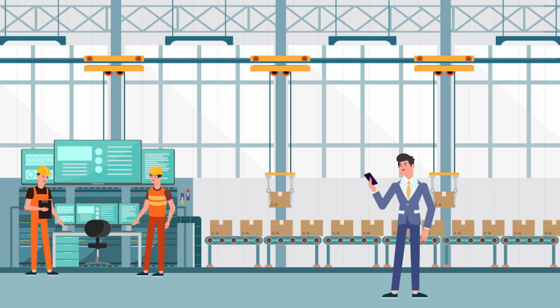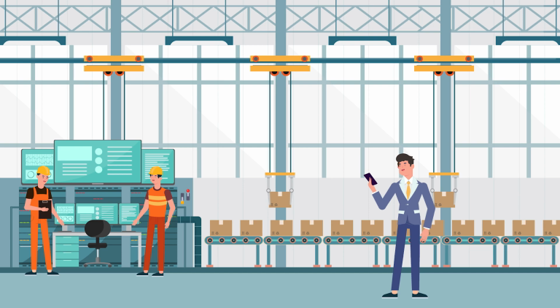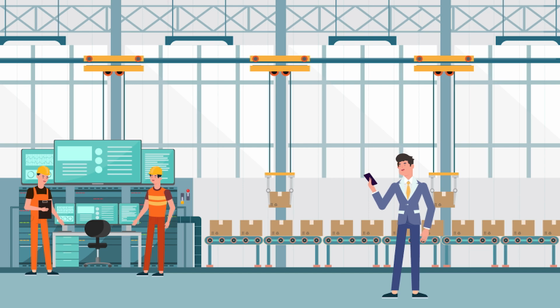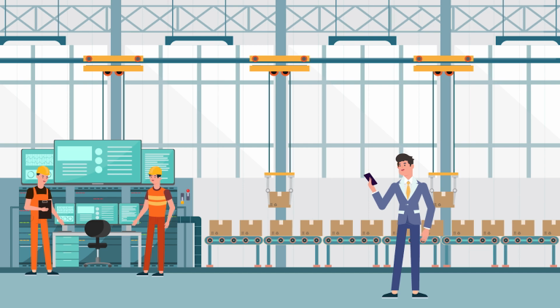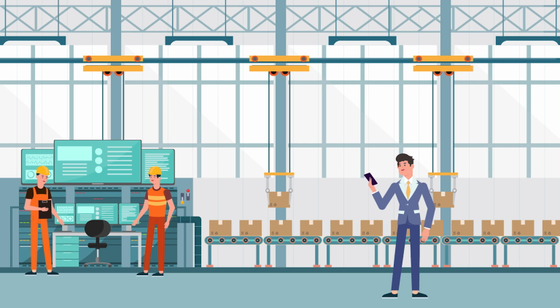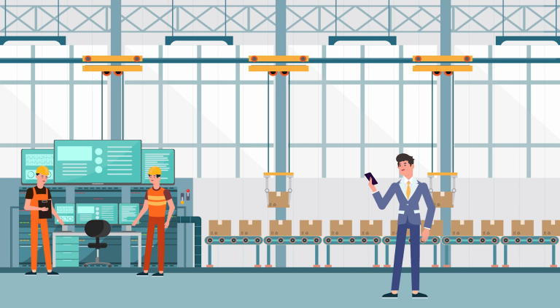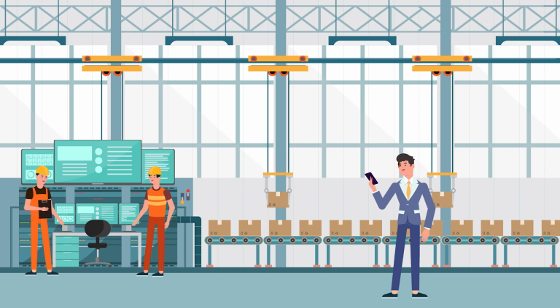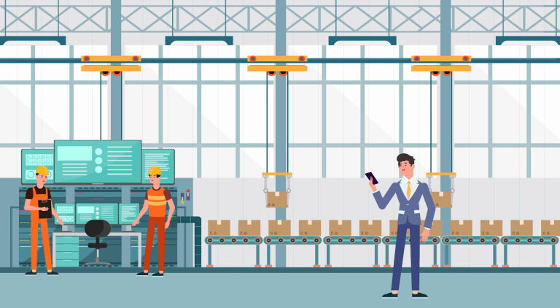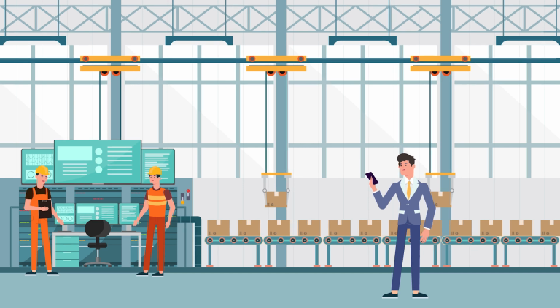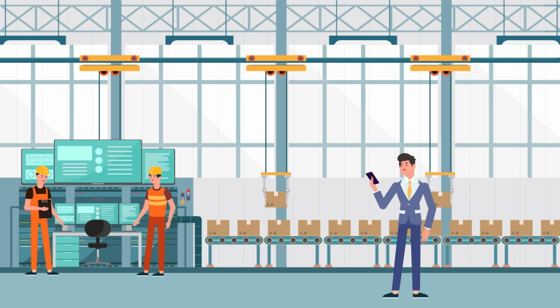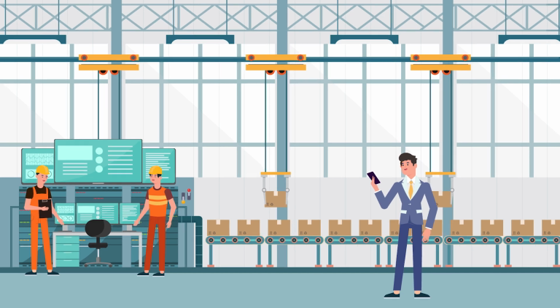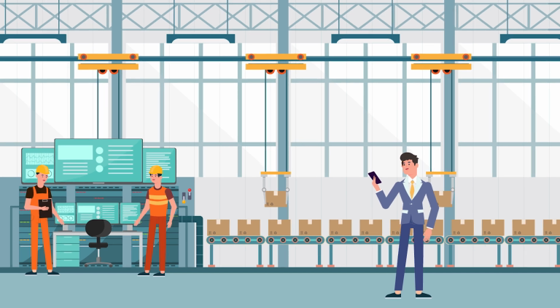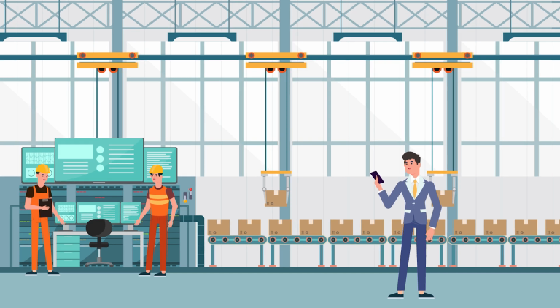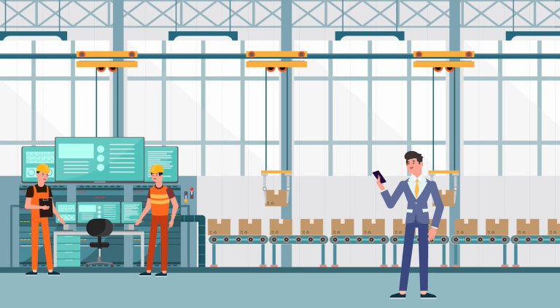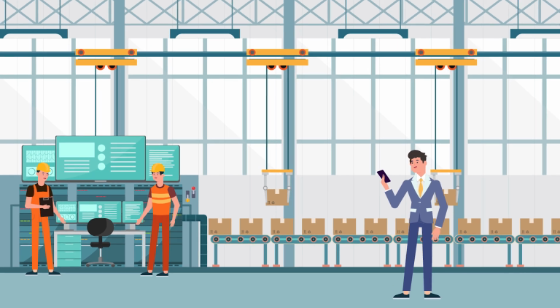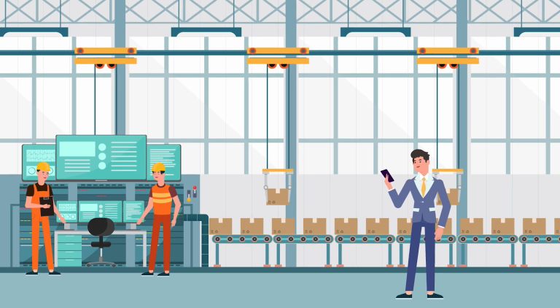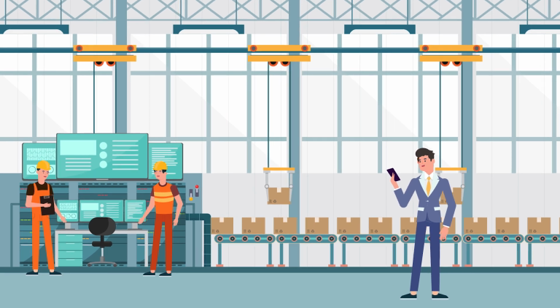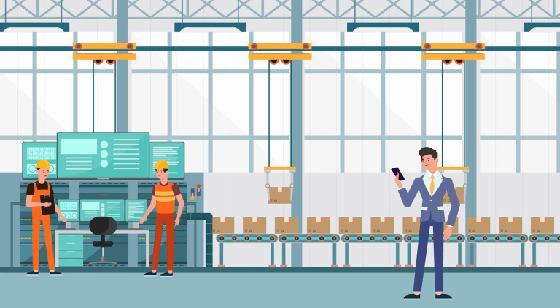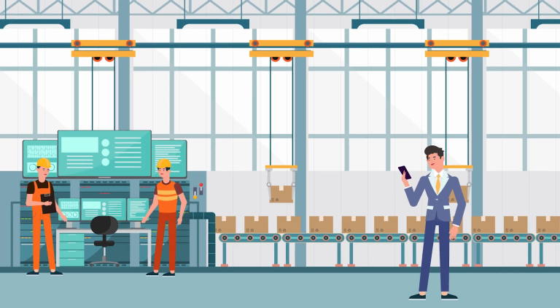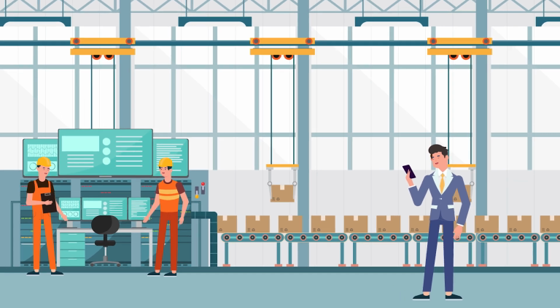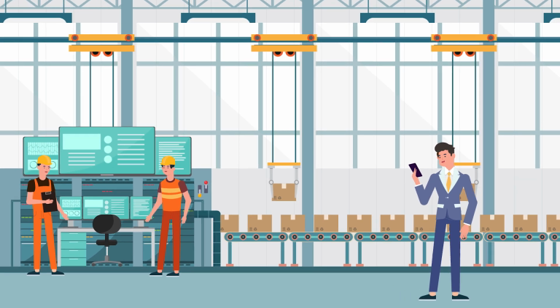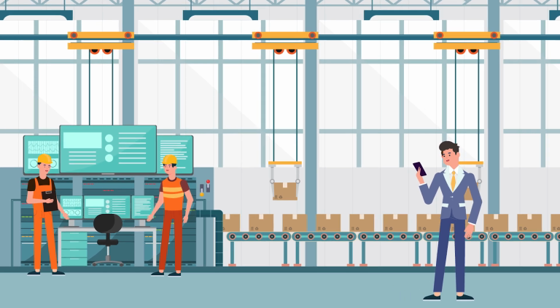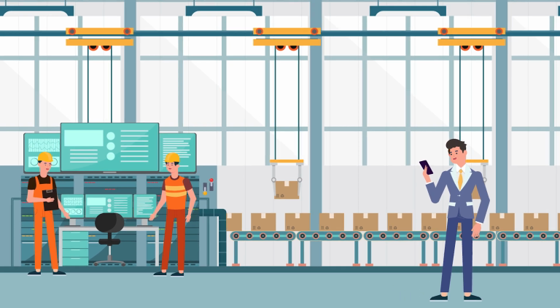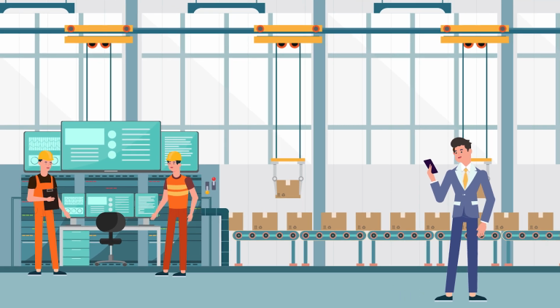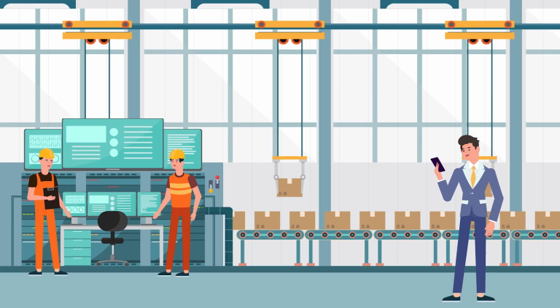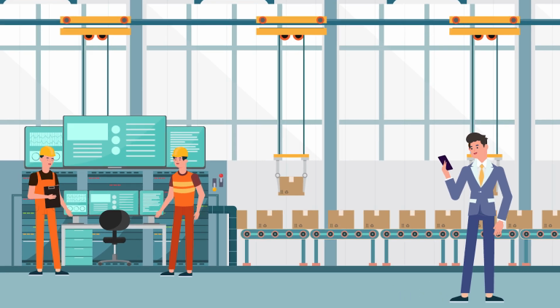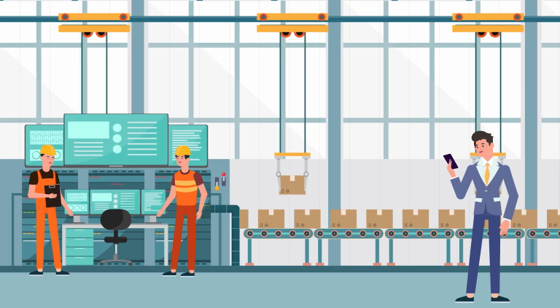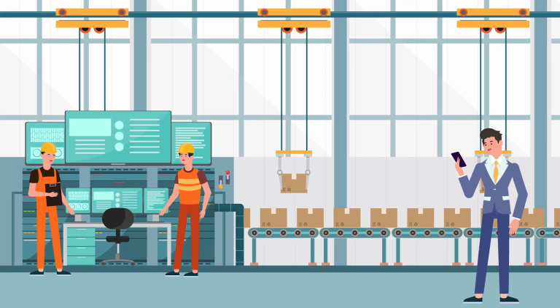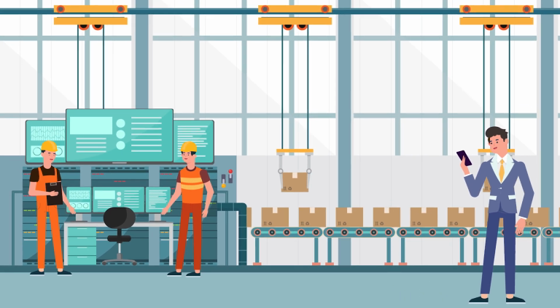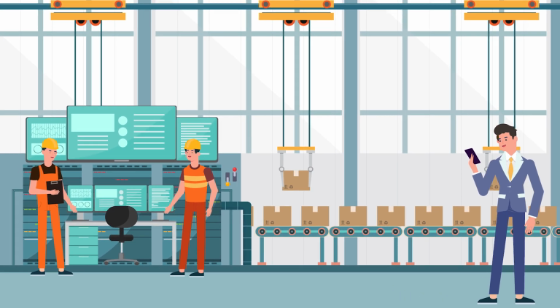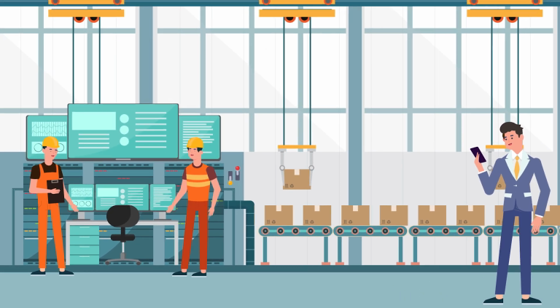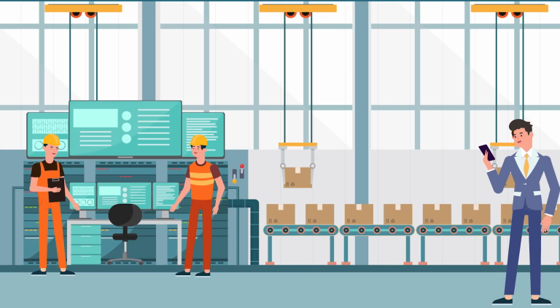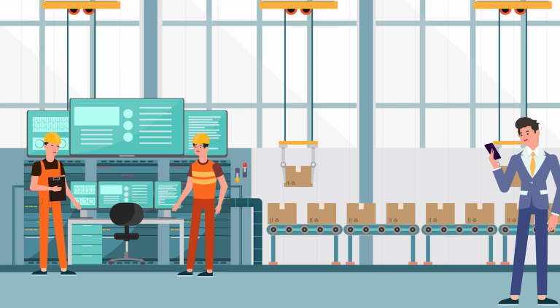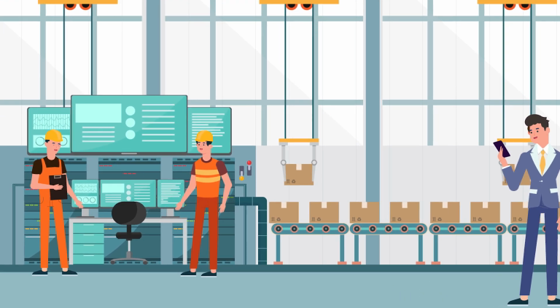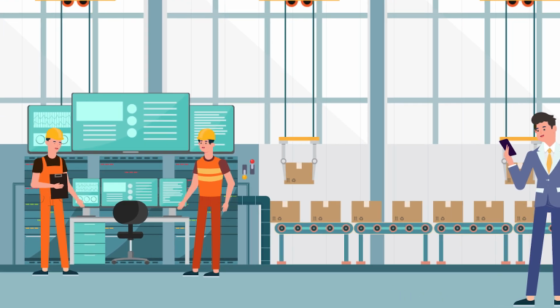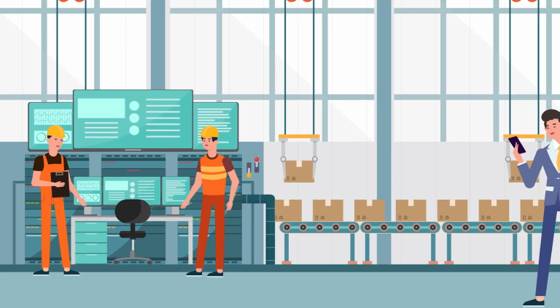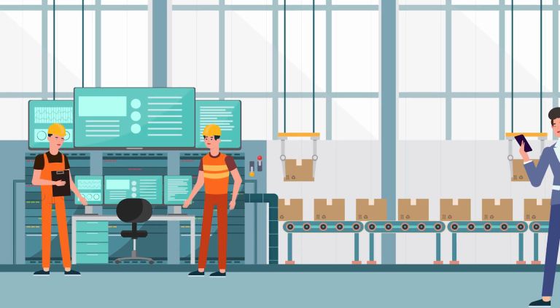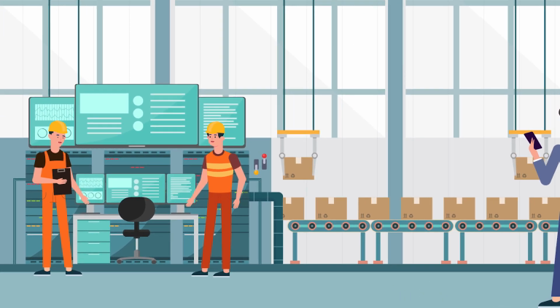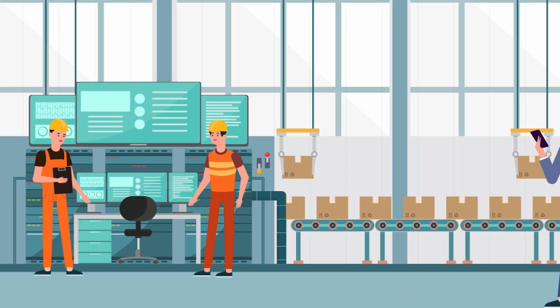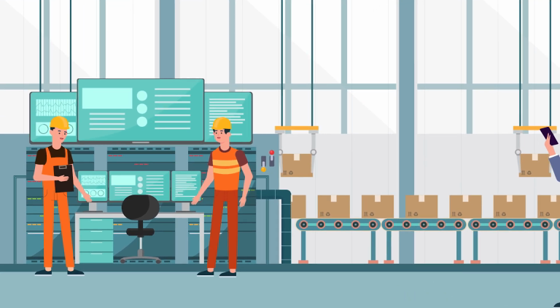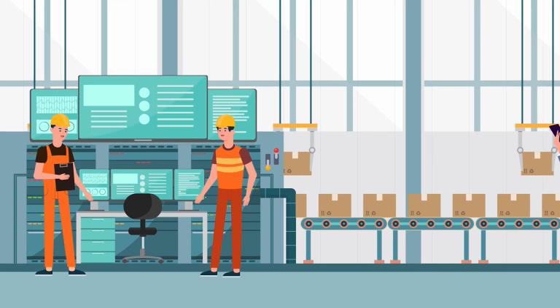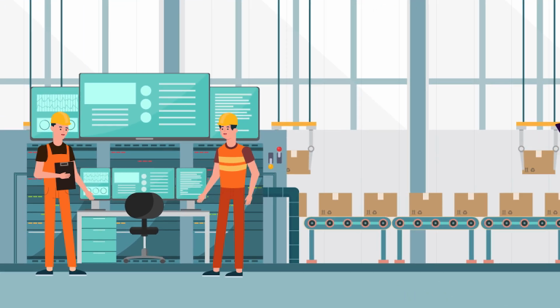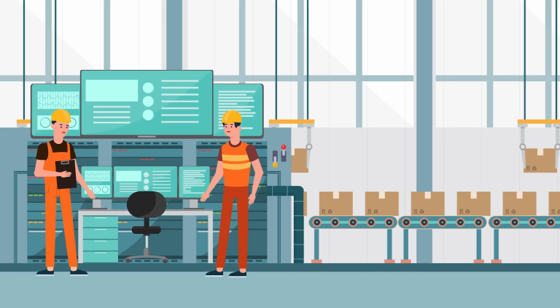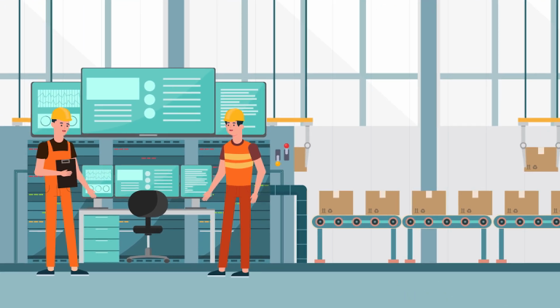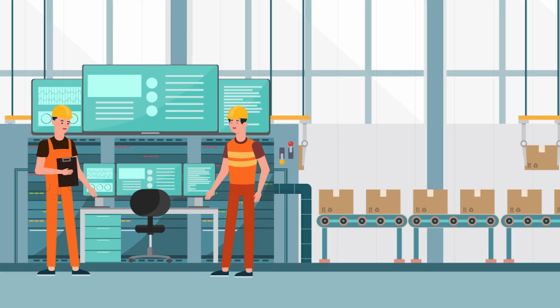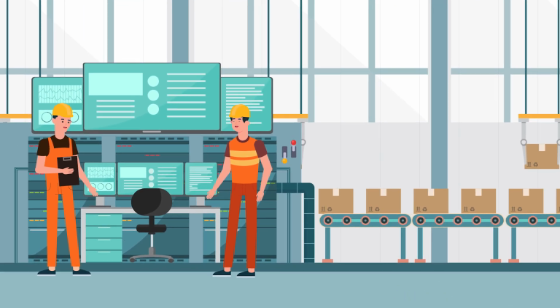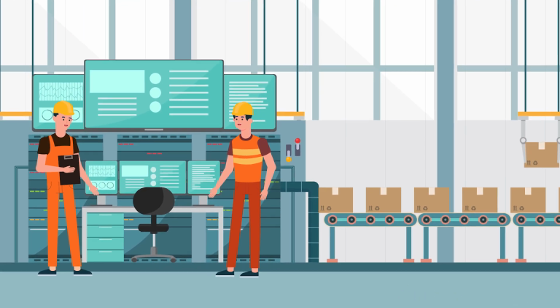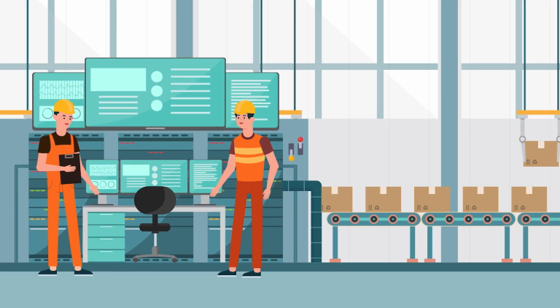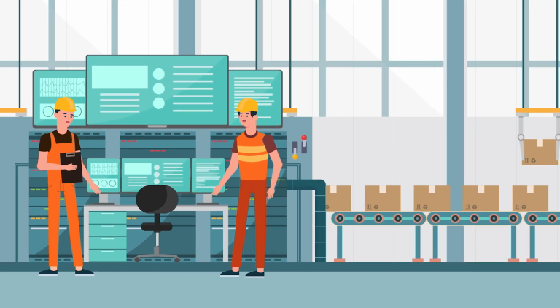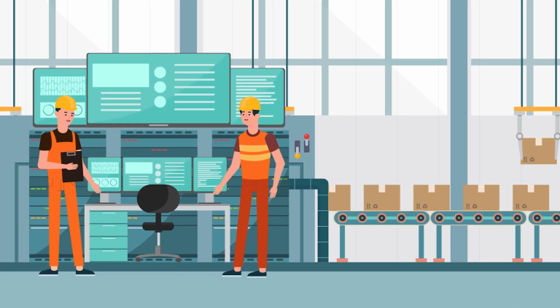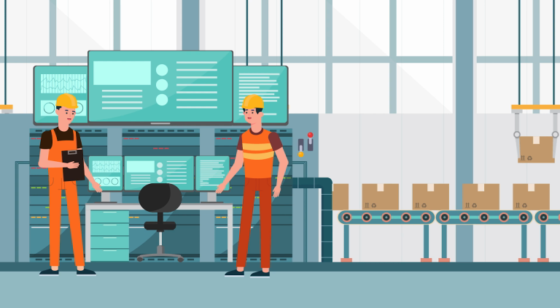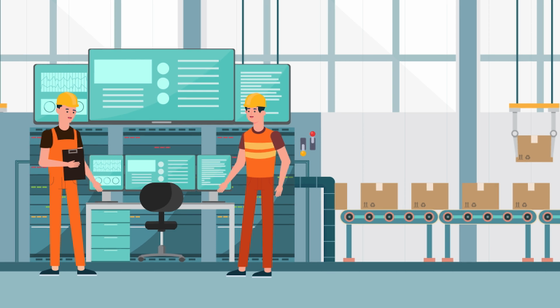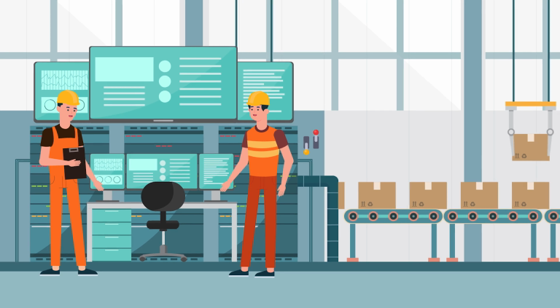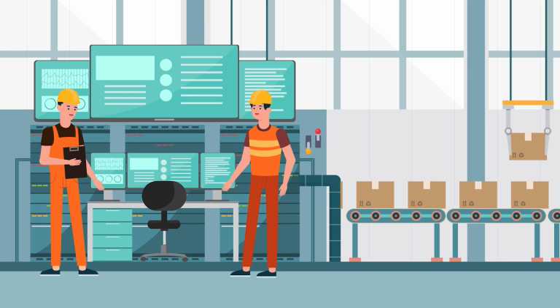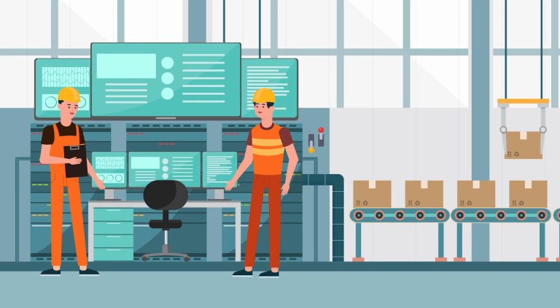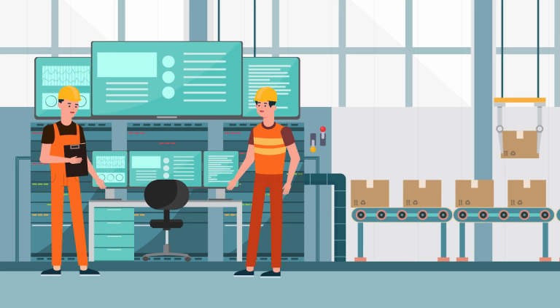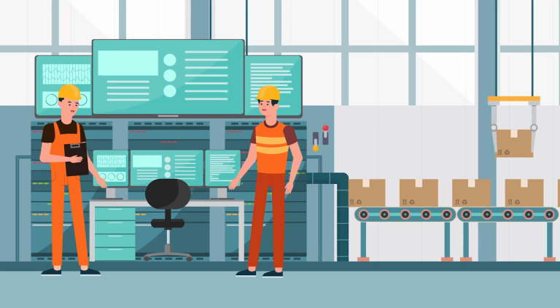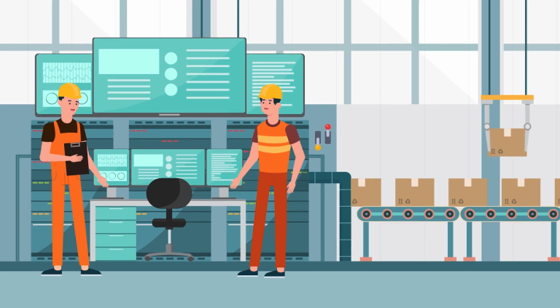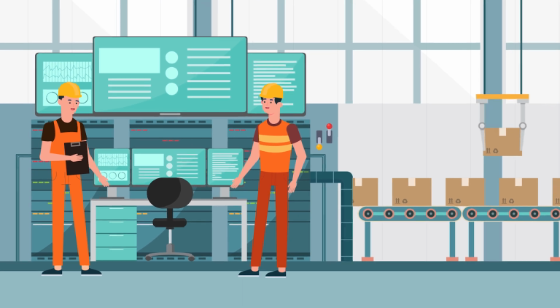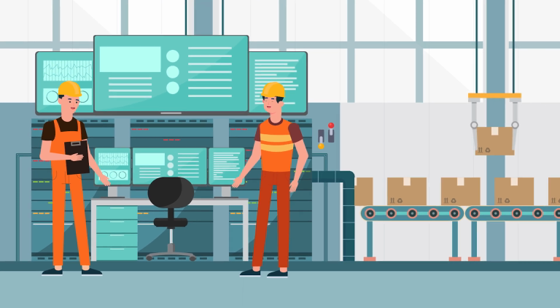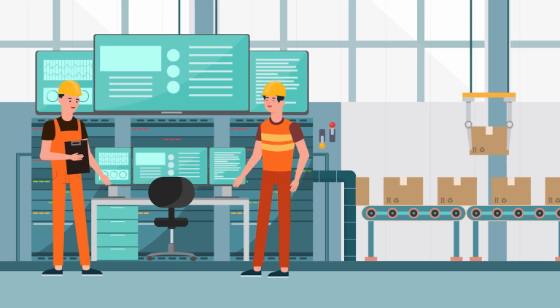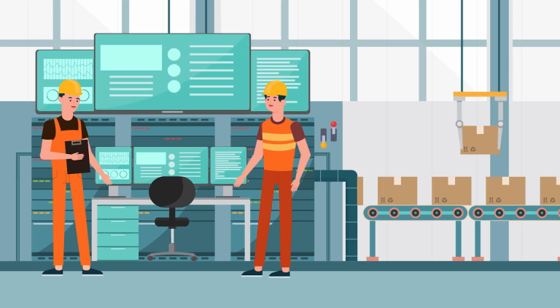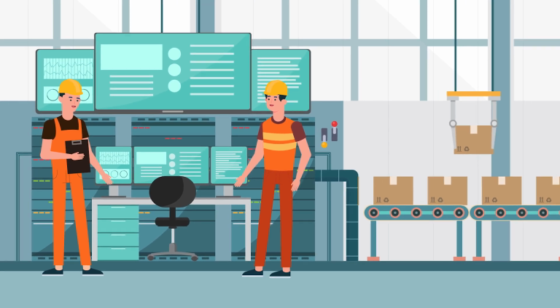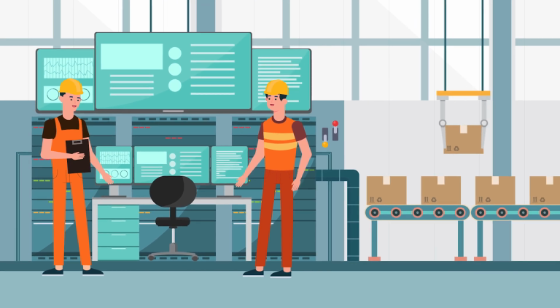In a plant, operator, foreman, technician, and employer each have different concerns to be supported in their daily work.